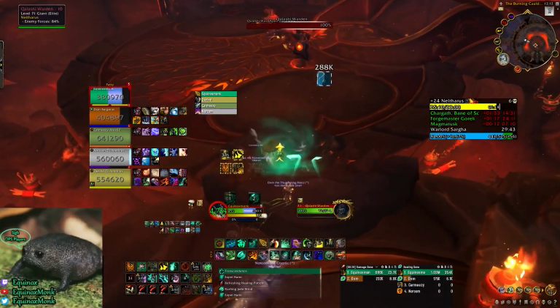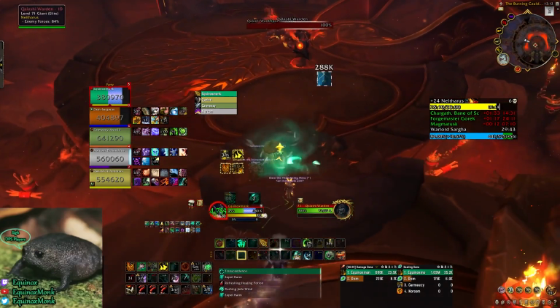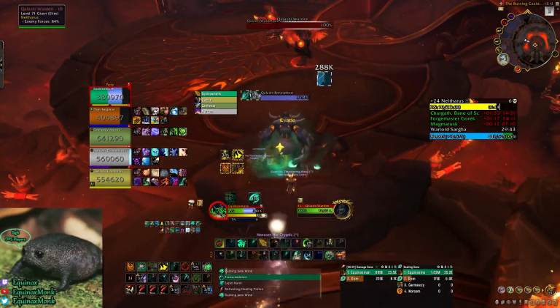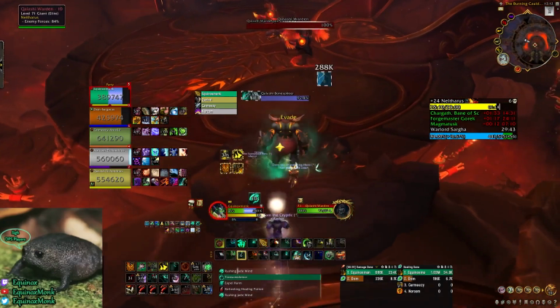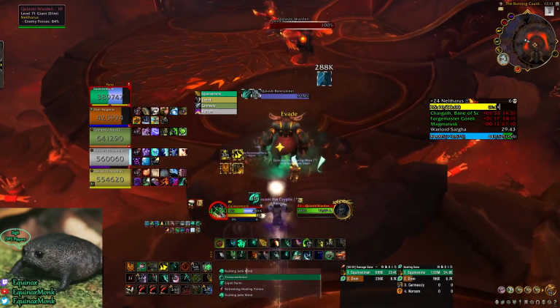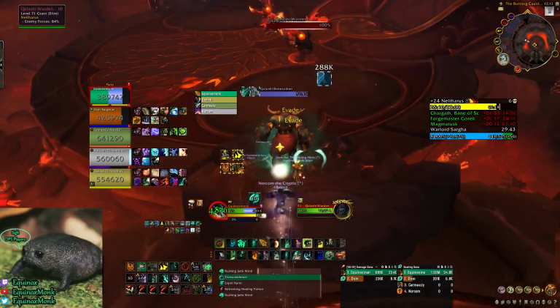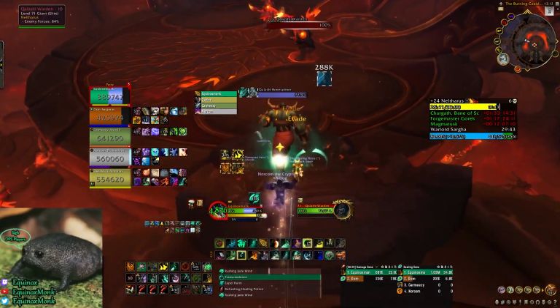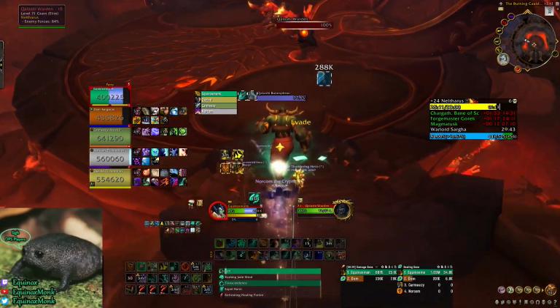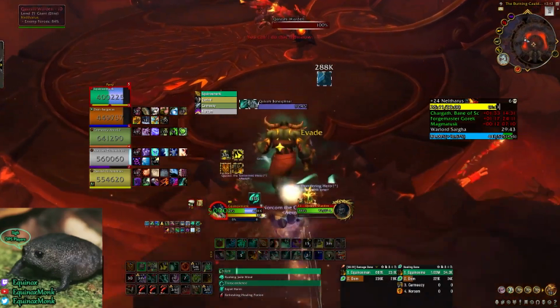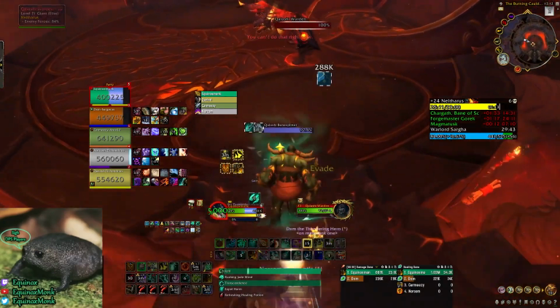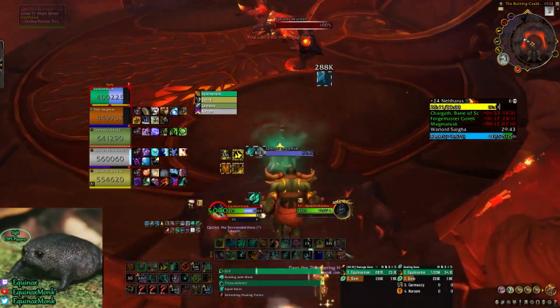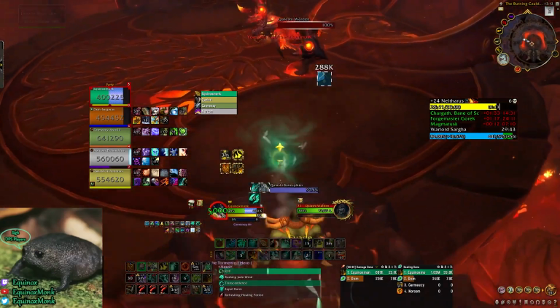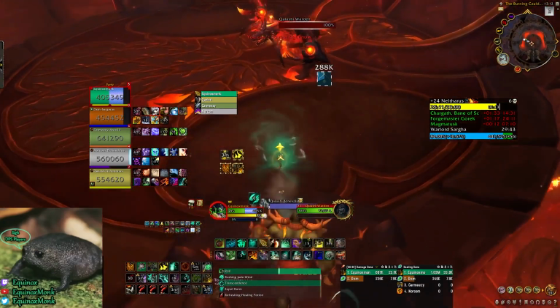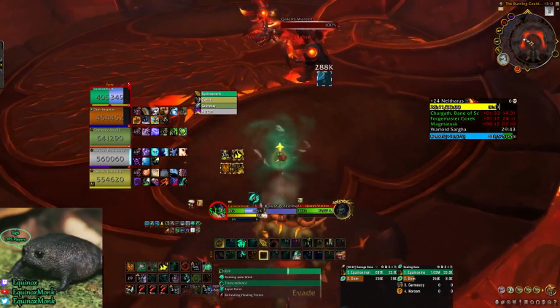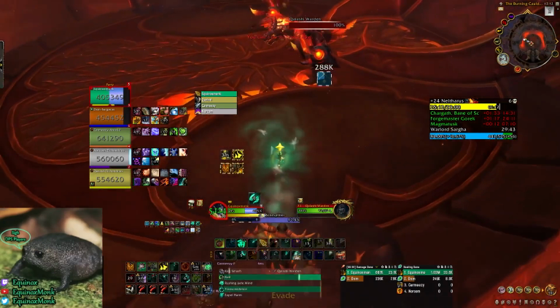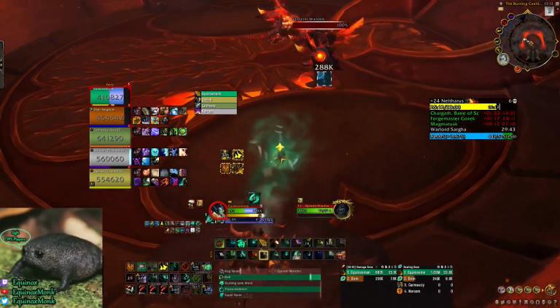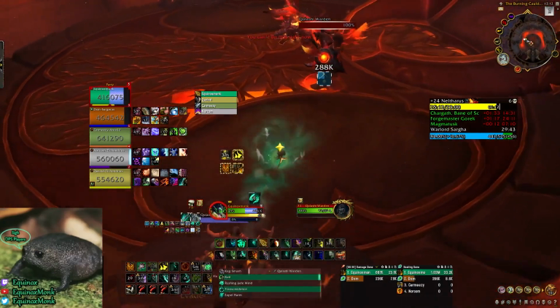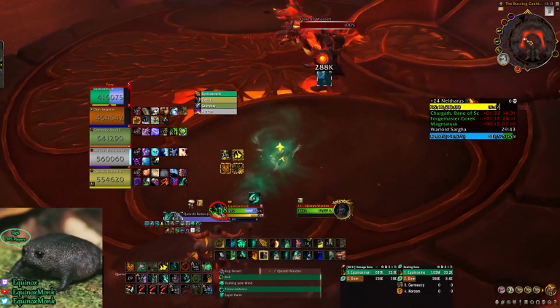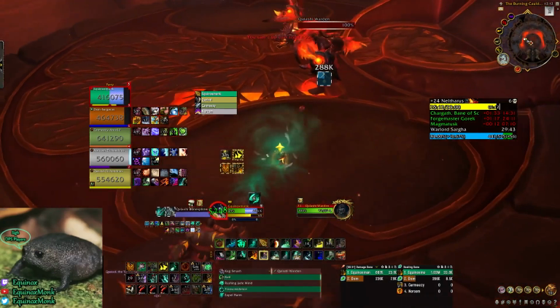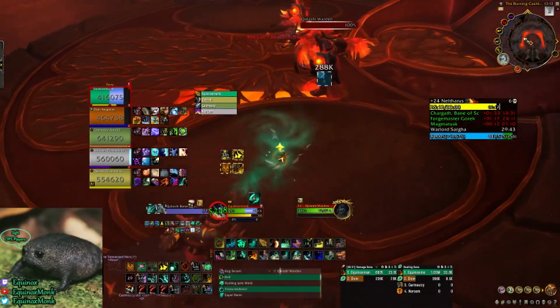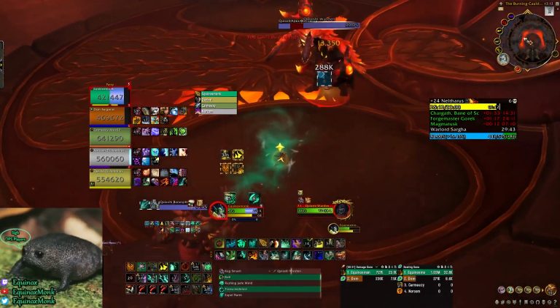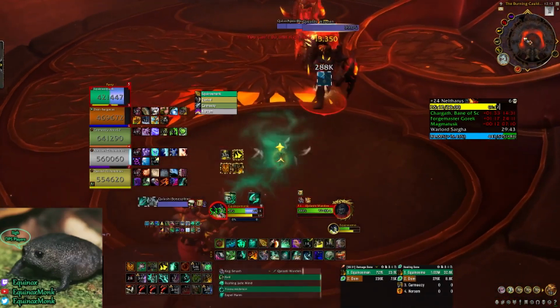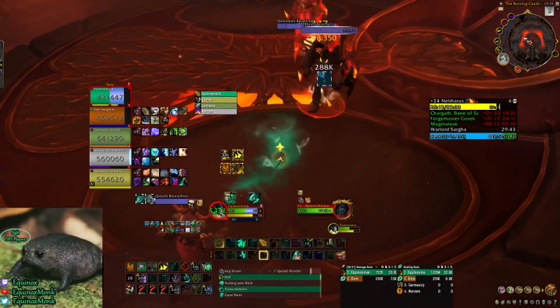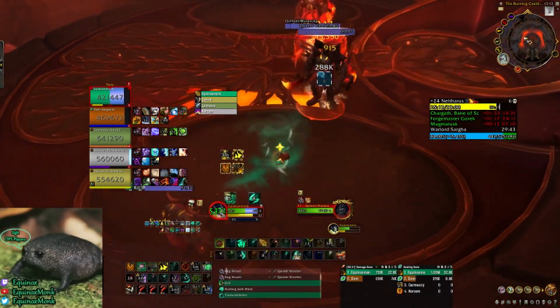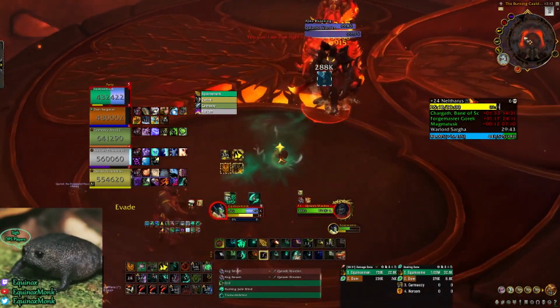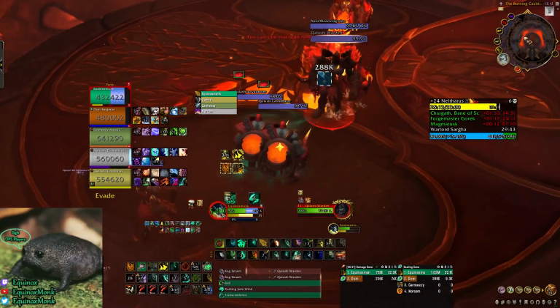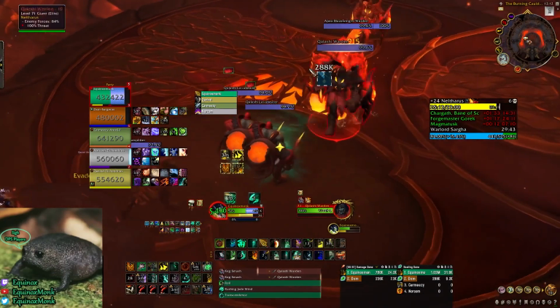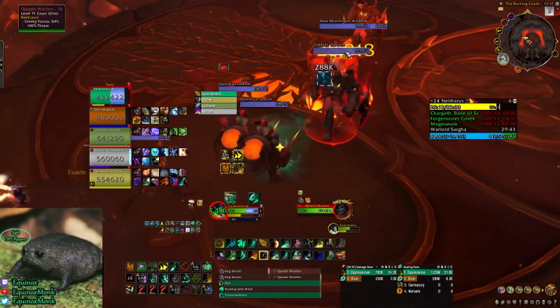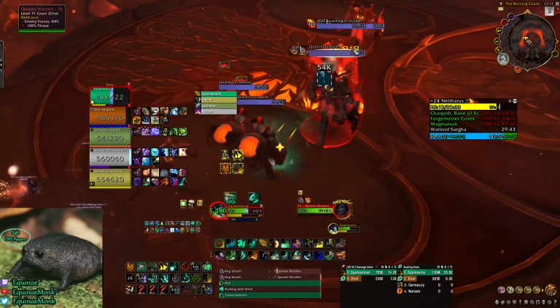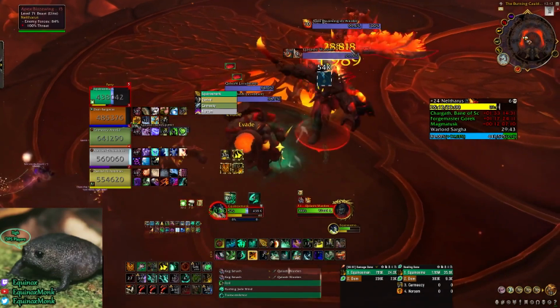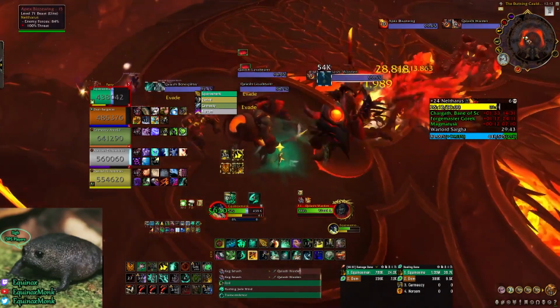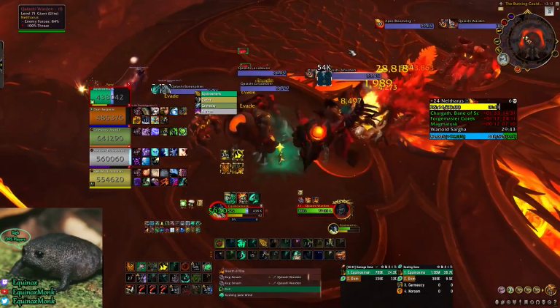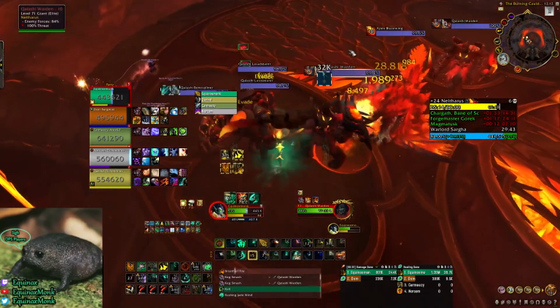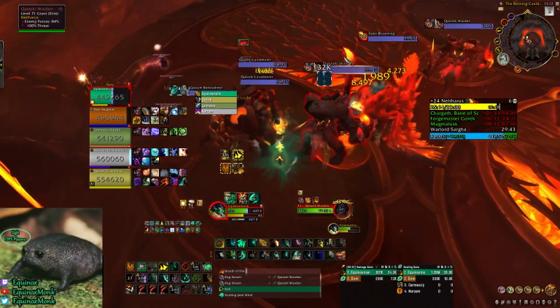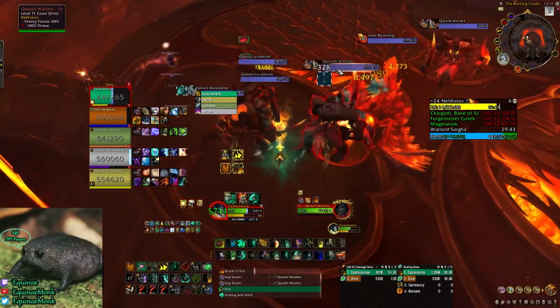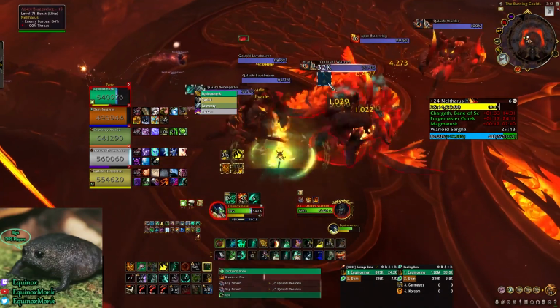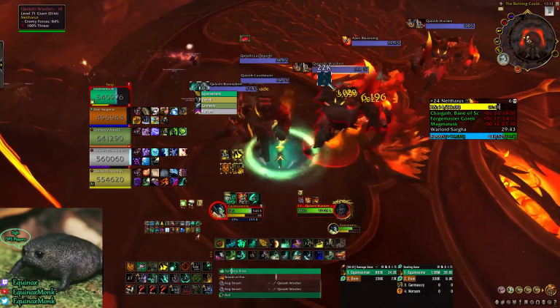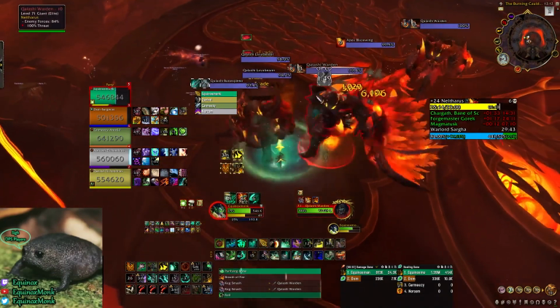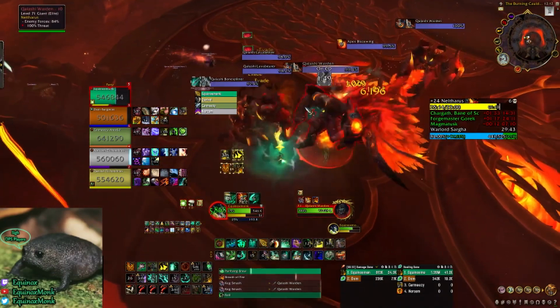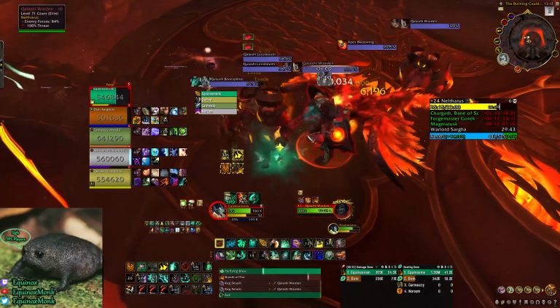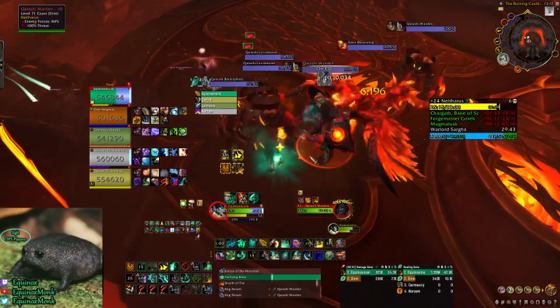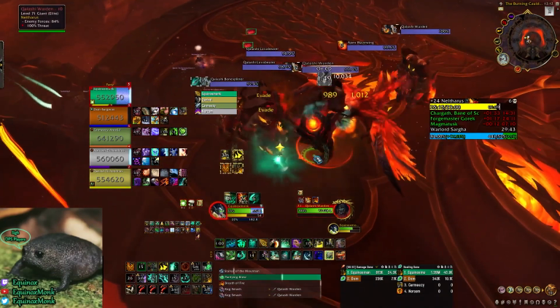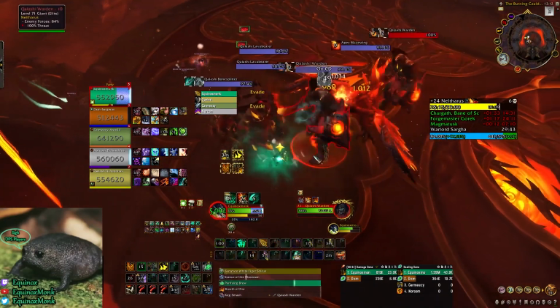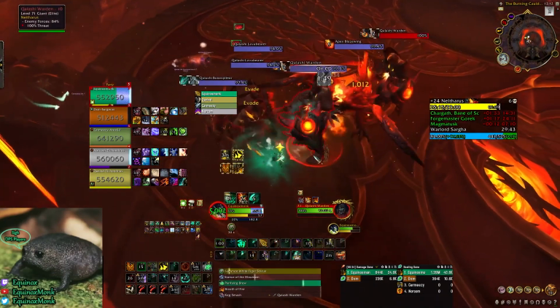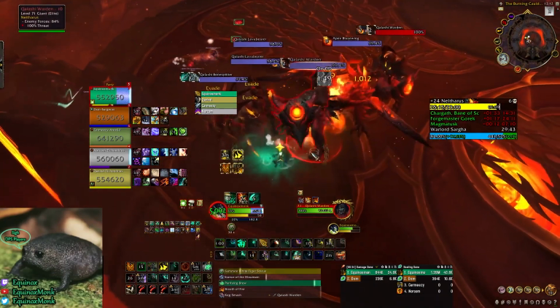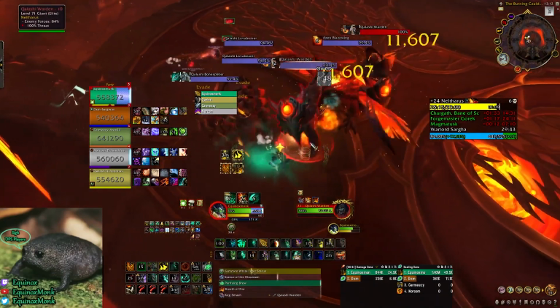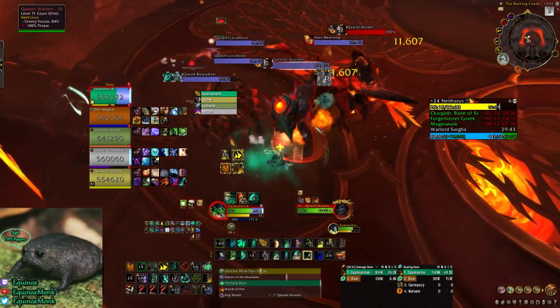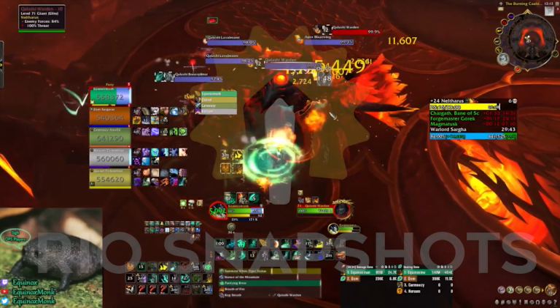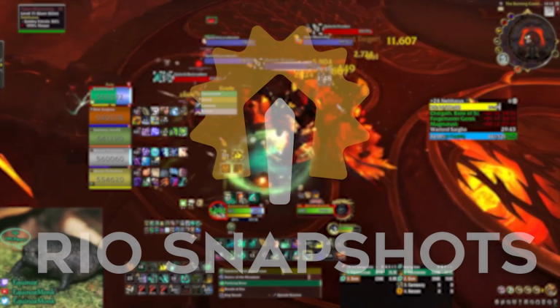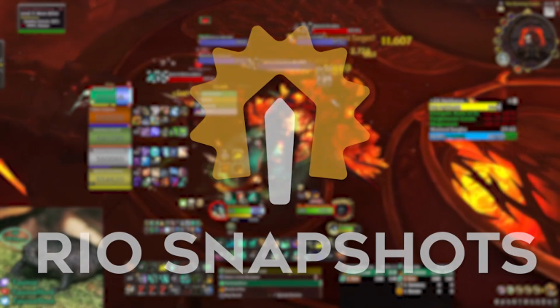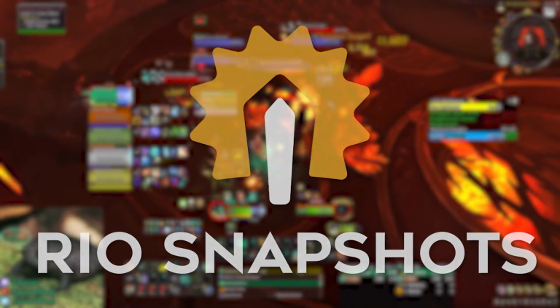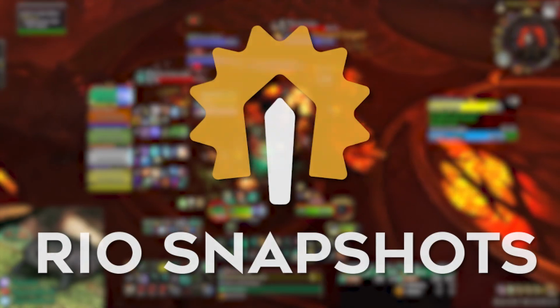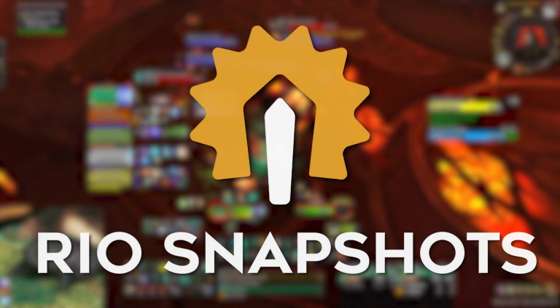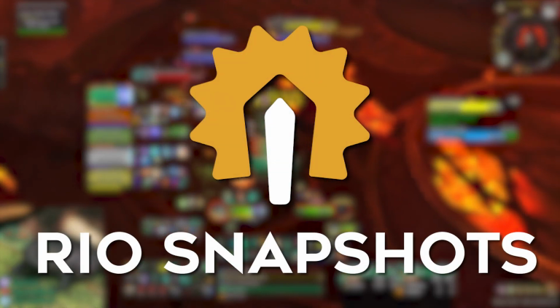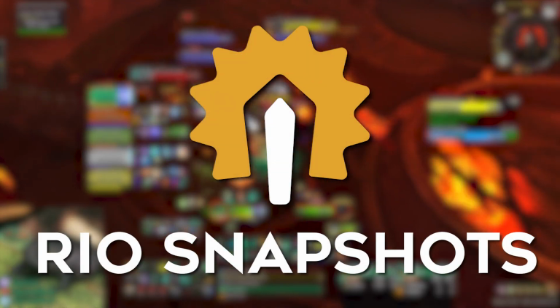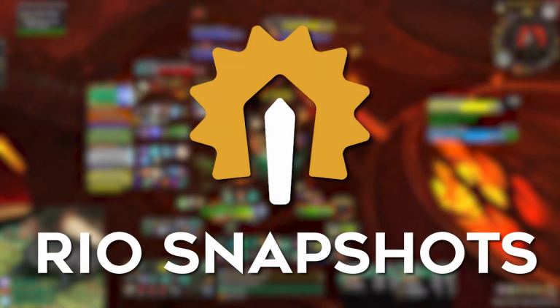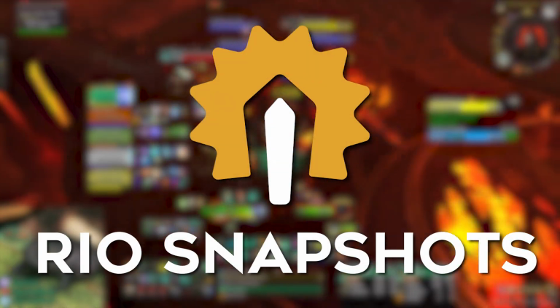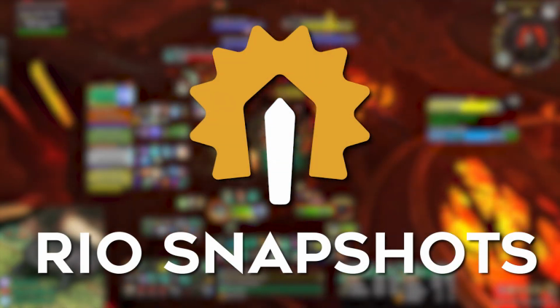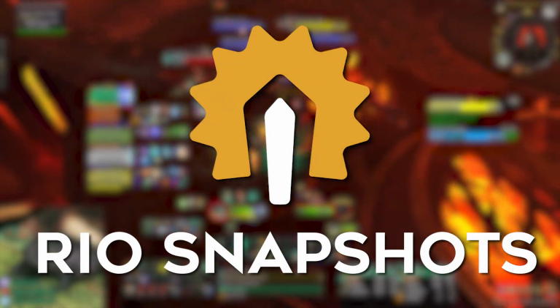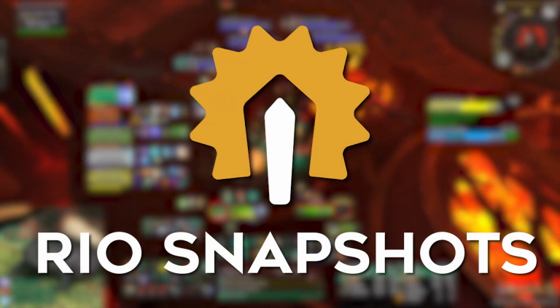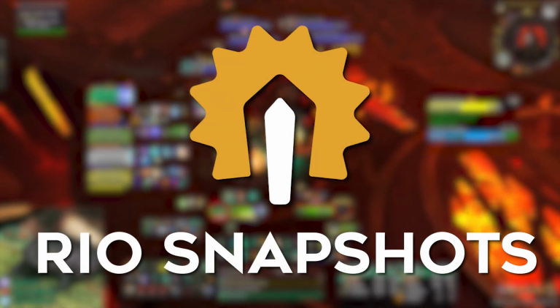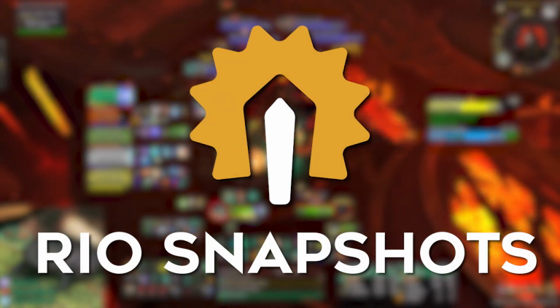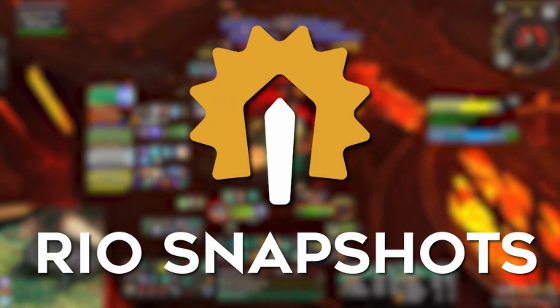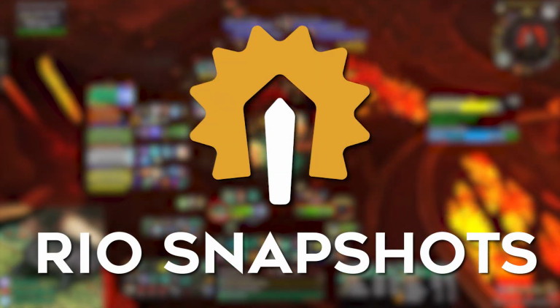From here, all you need to do is head into the next pack, and the Lava Bears should teleport down. That's it for today's snapshot, thanks for watching, and we'll see you in the next one.